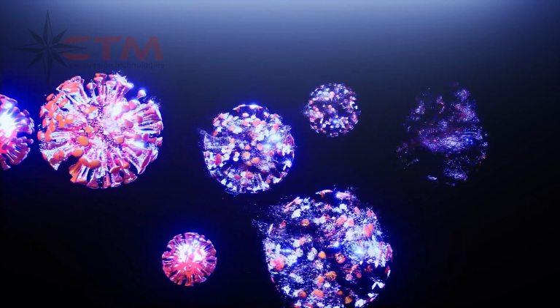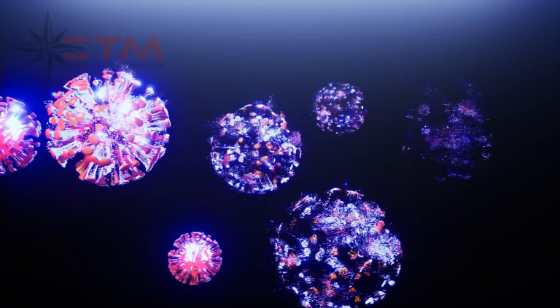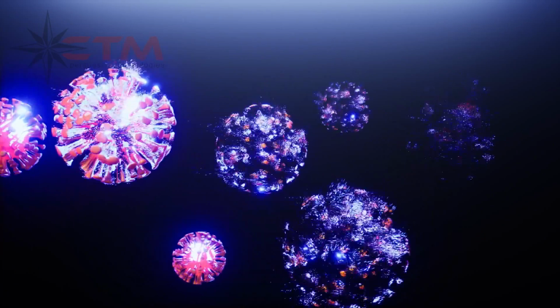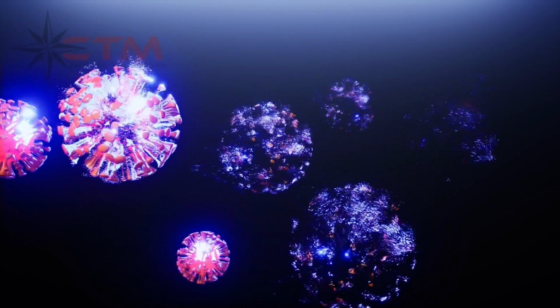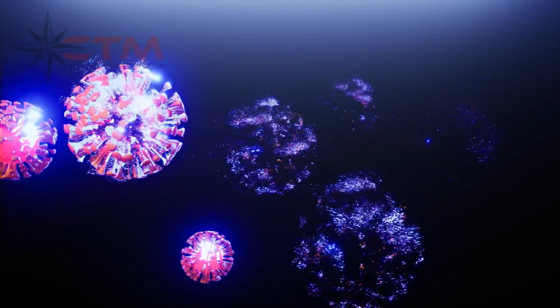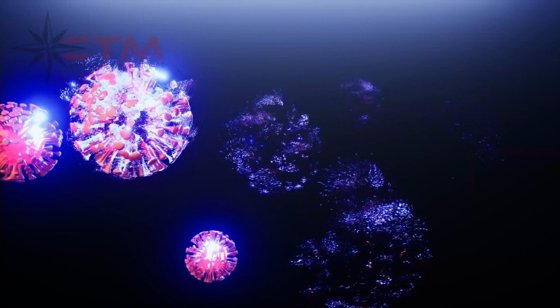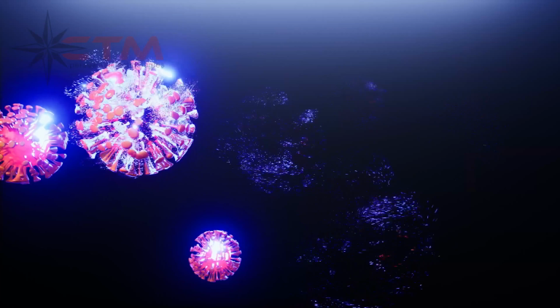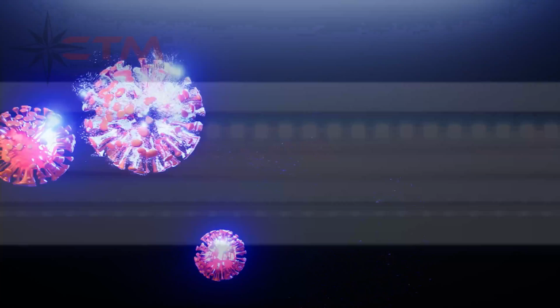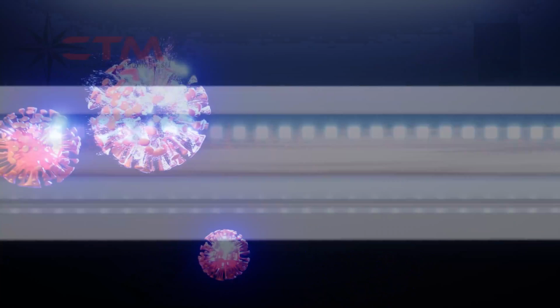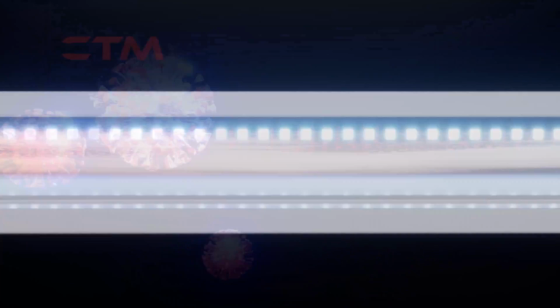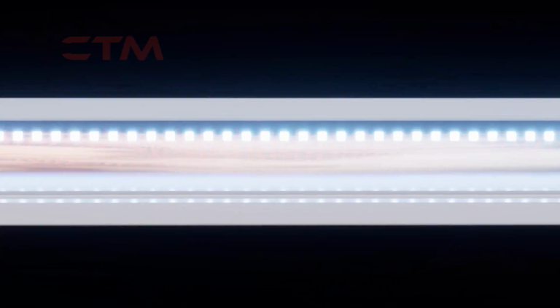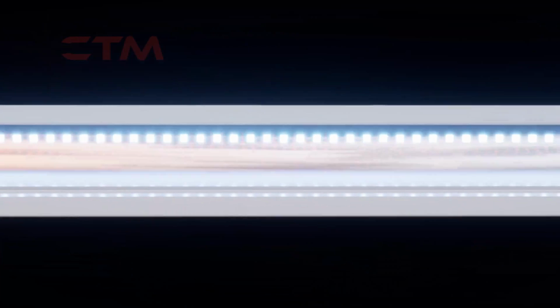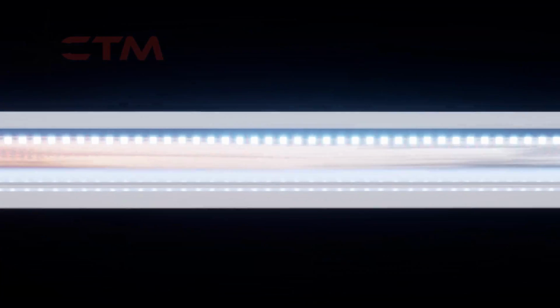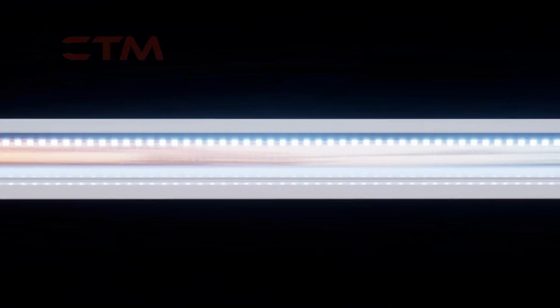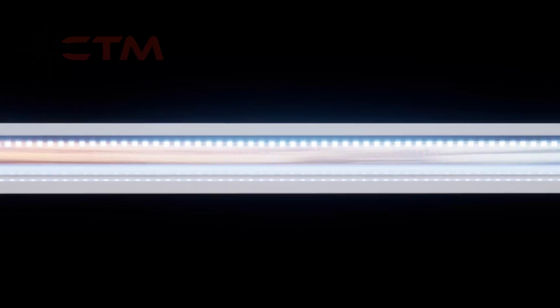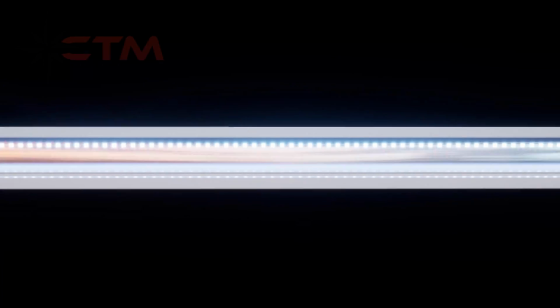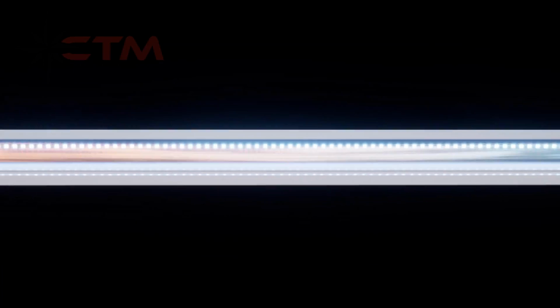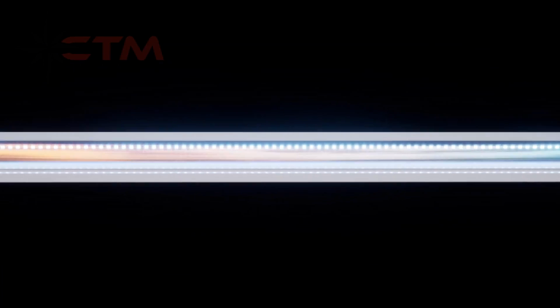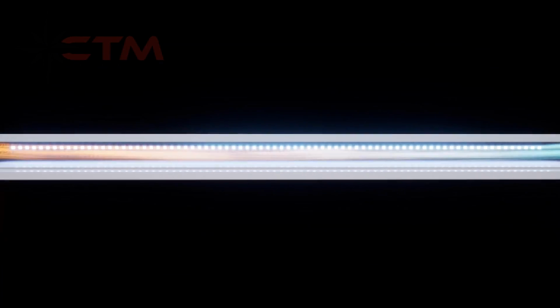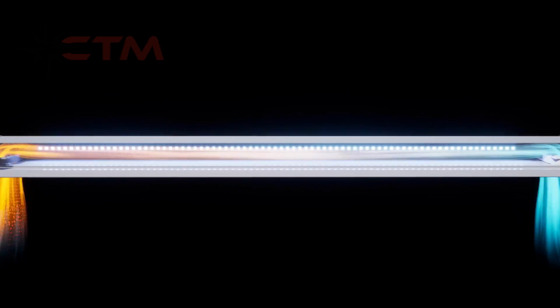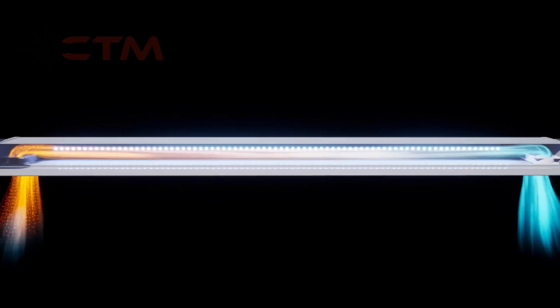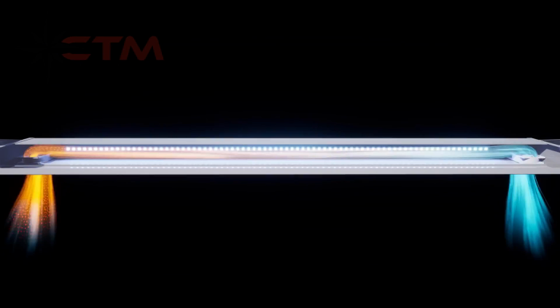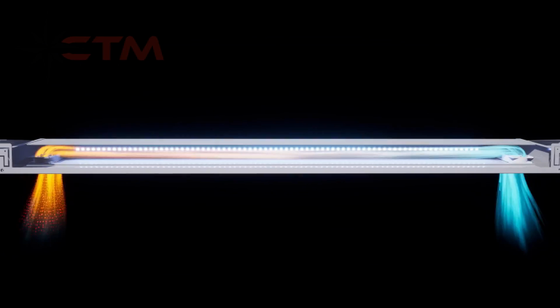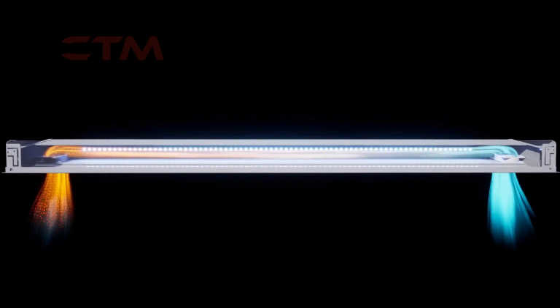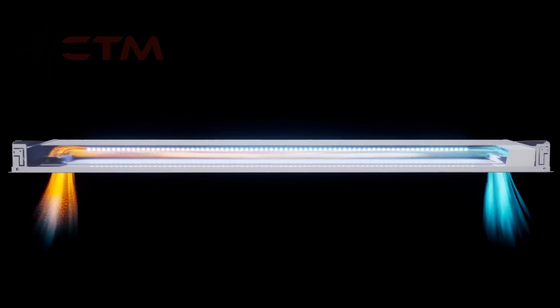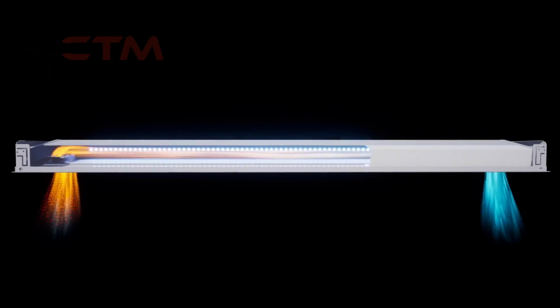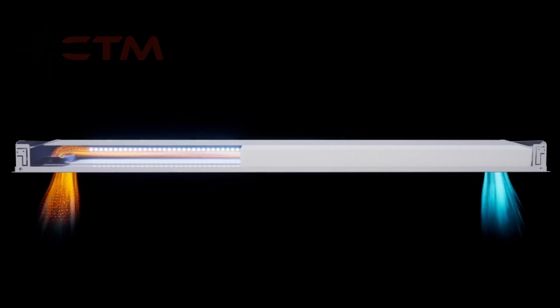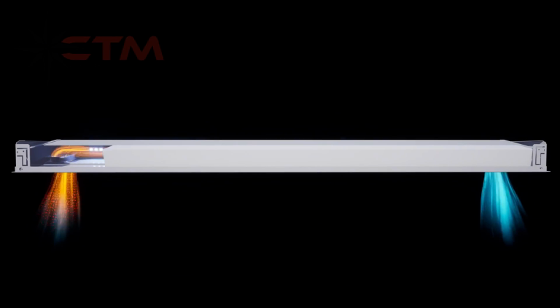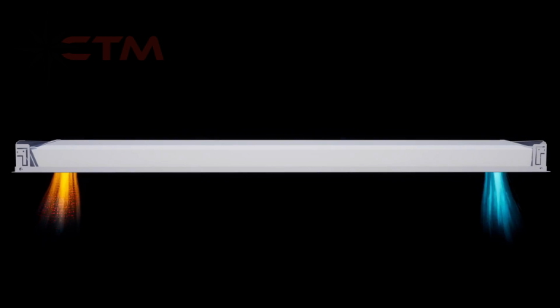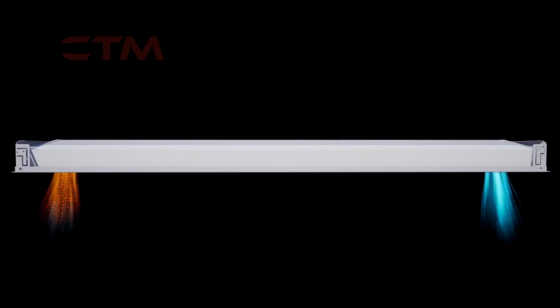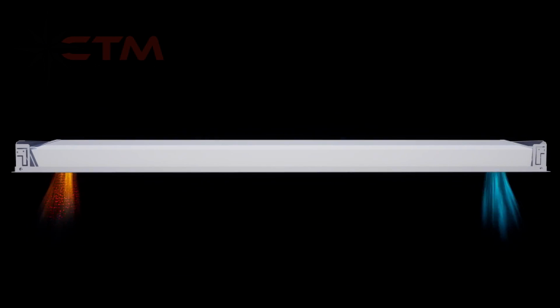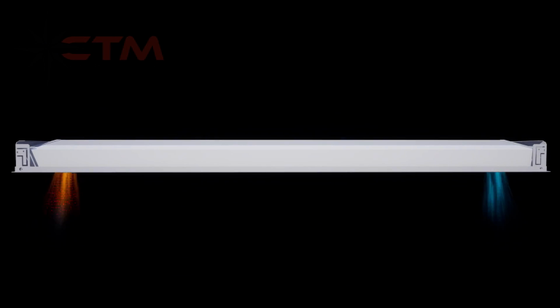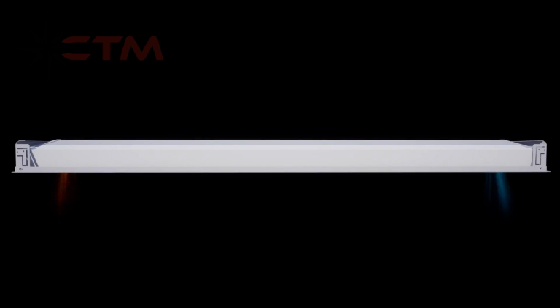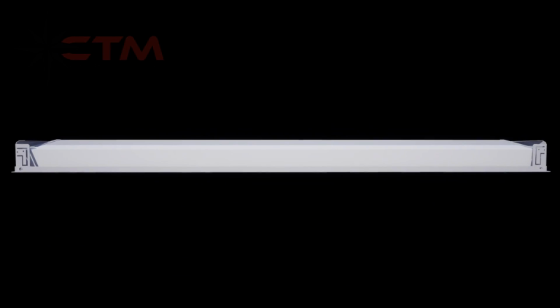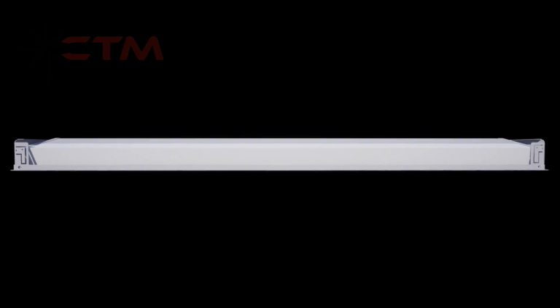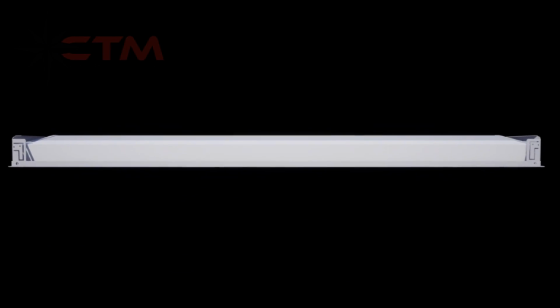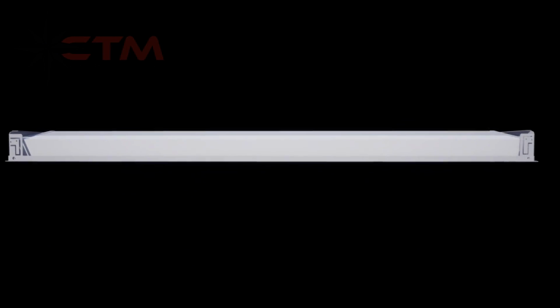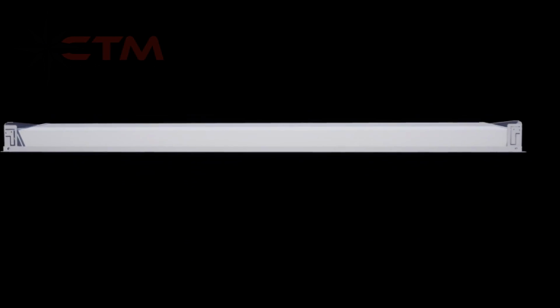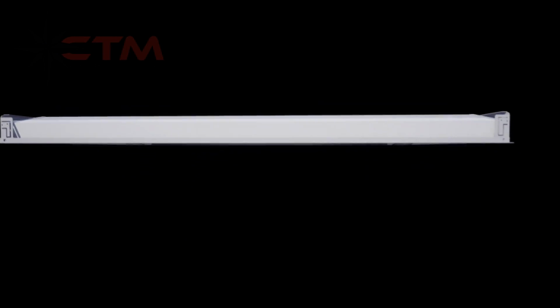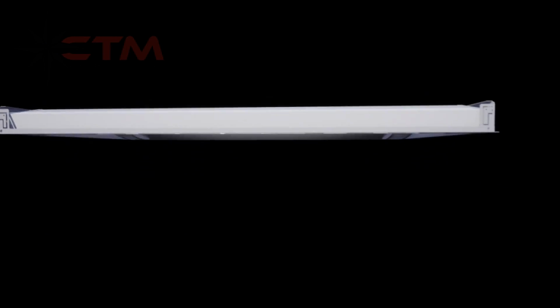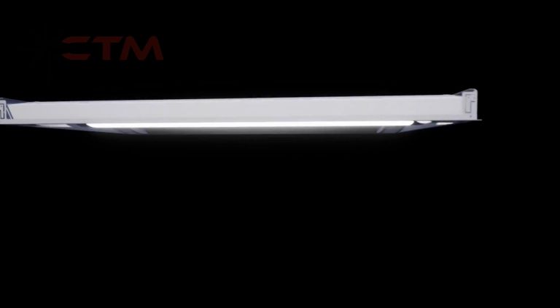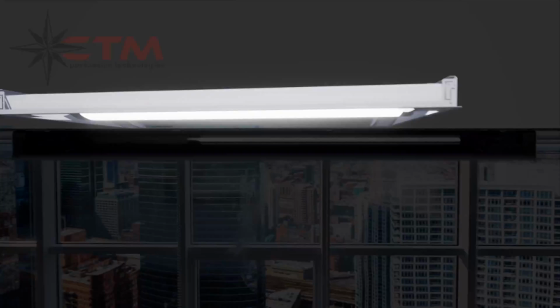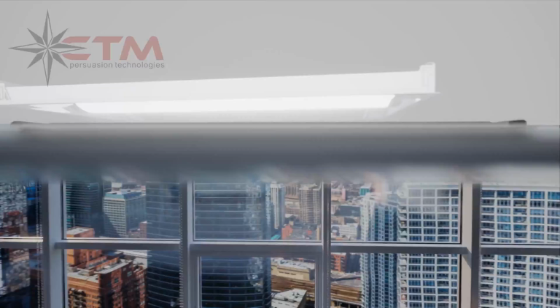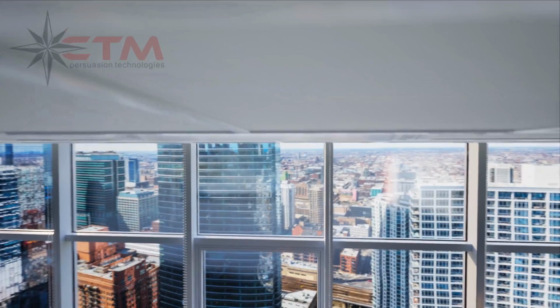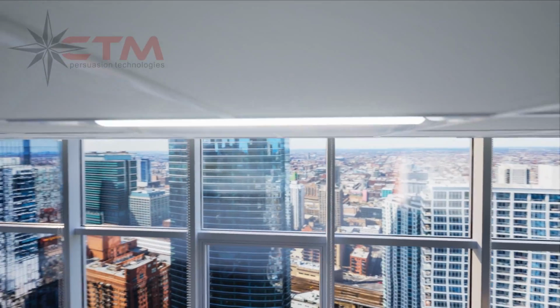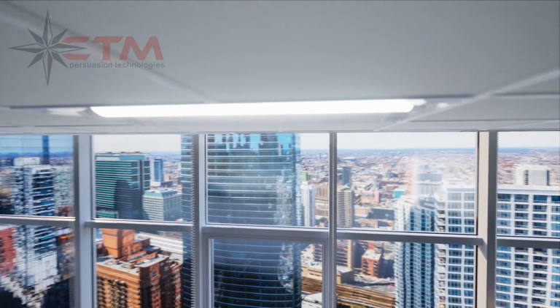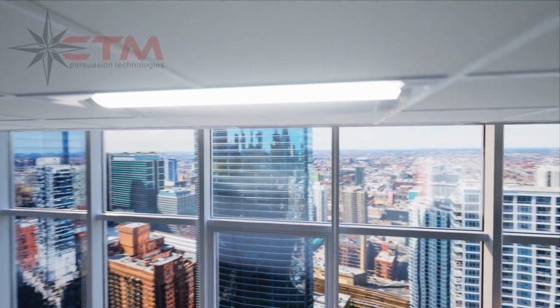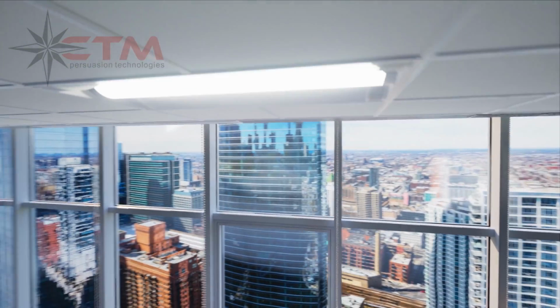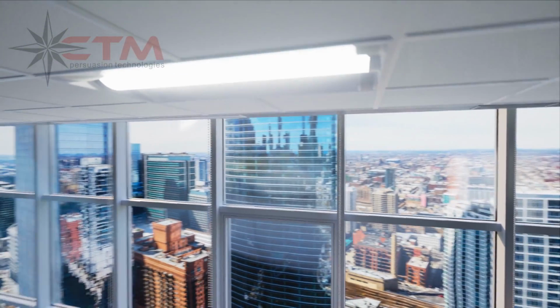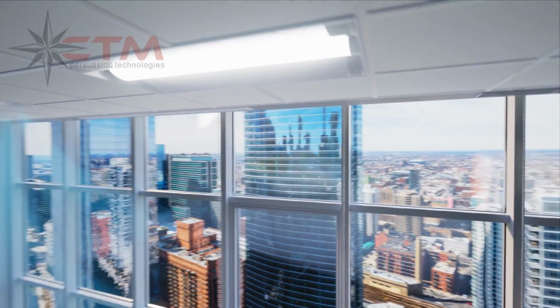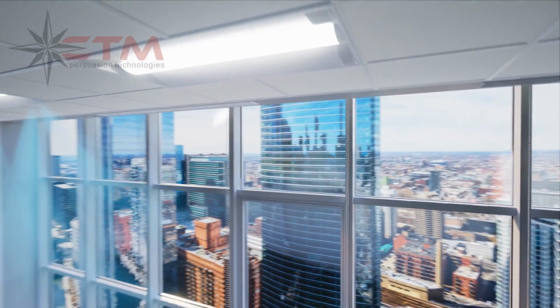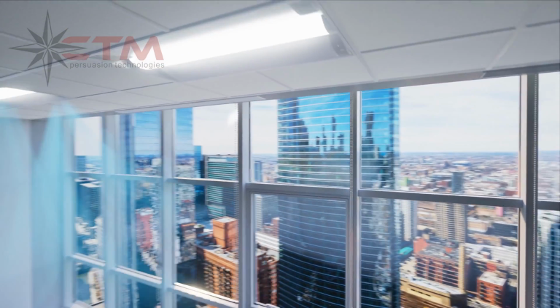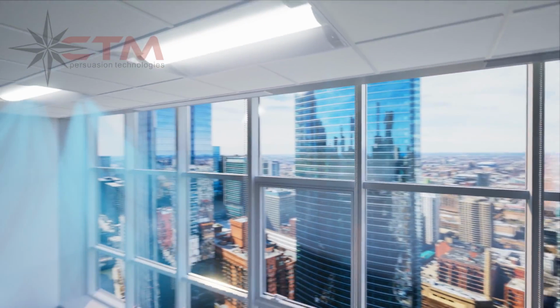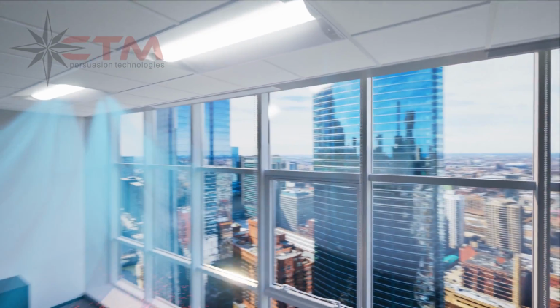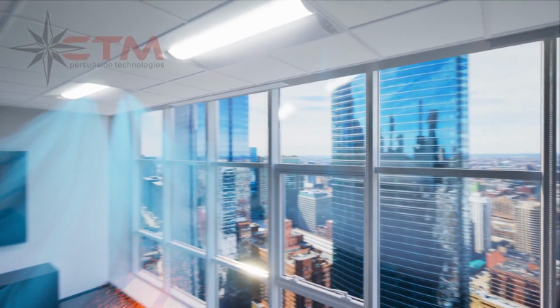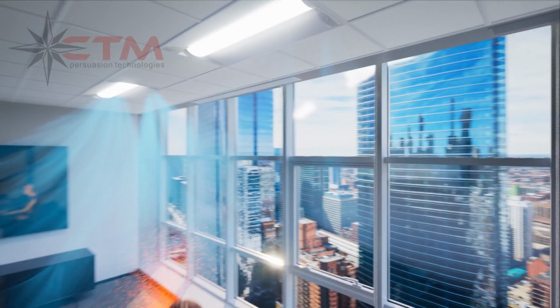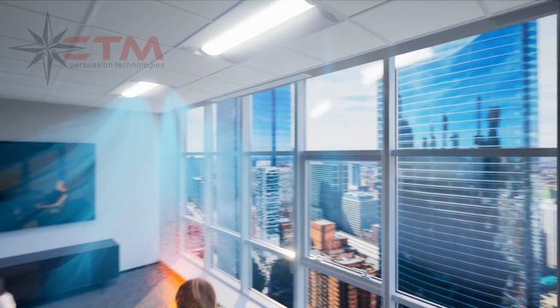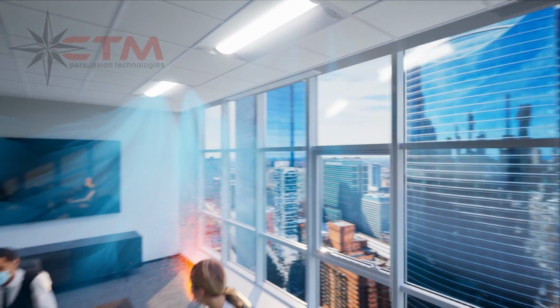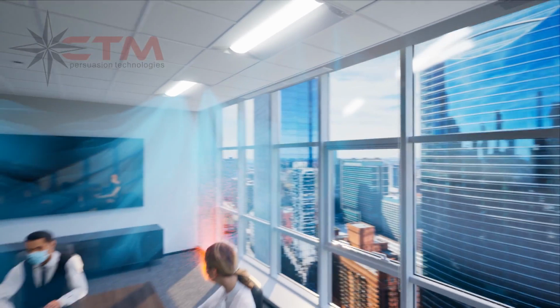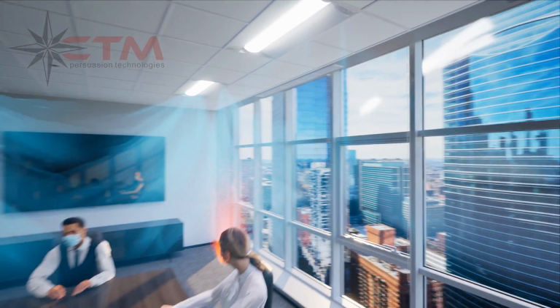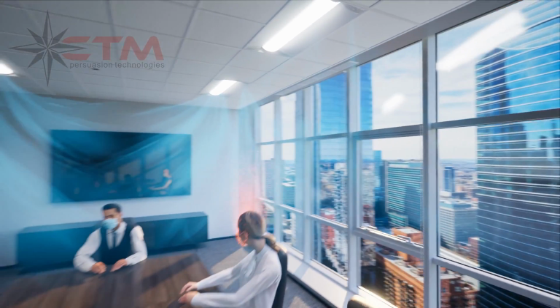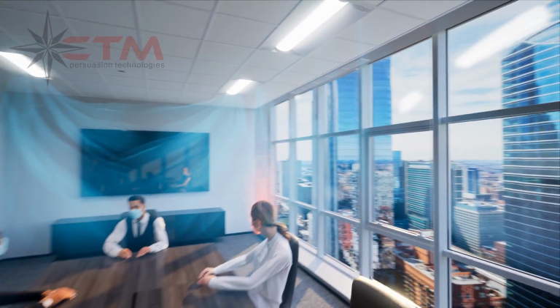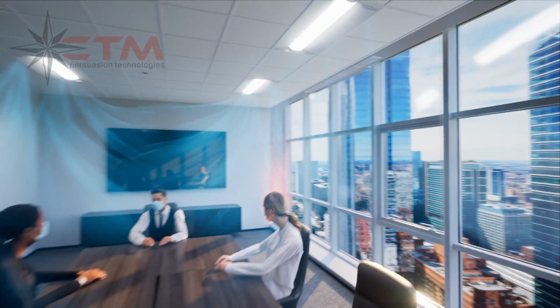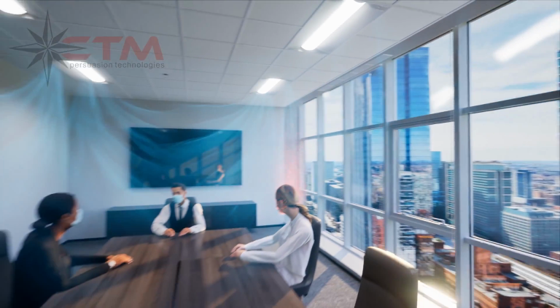Another fan pushes the cleansed air back into the room, exchanging the room air multiple times per hour.